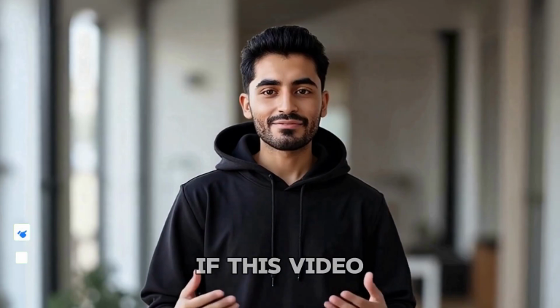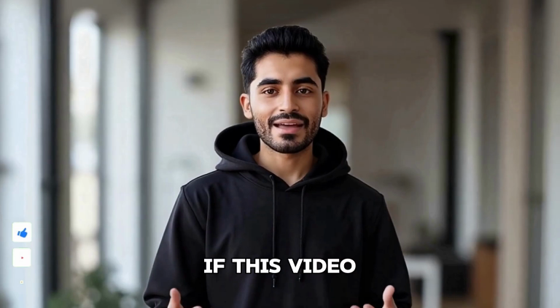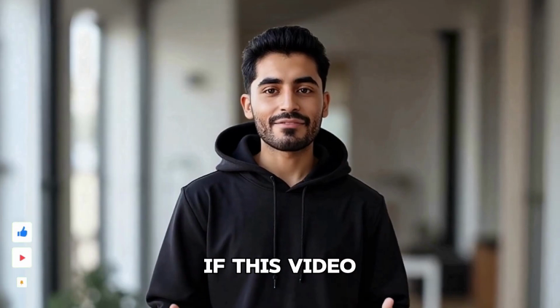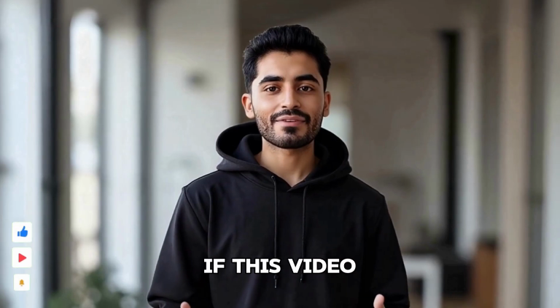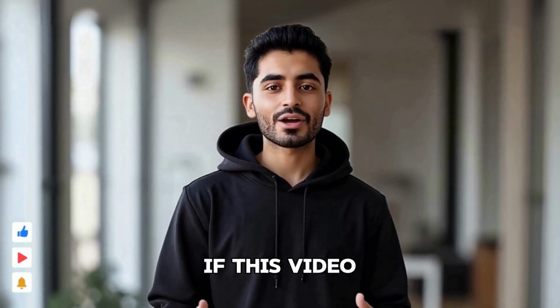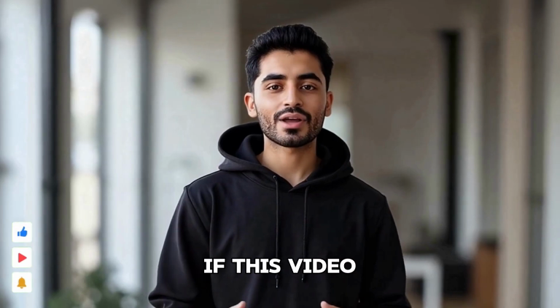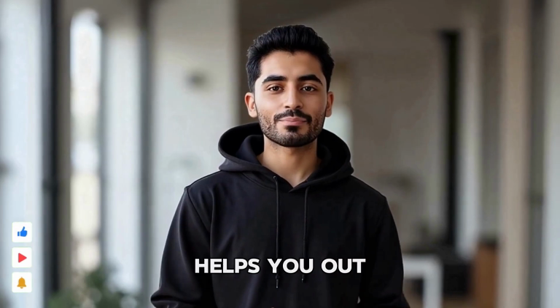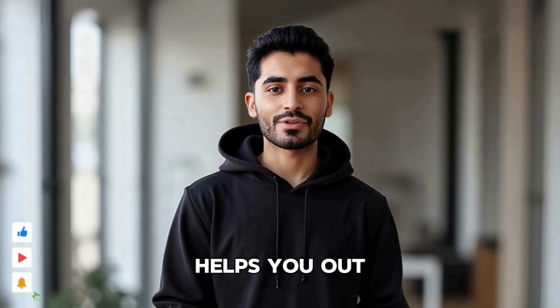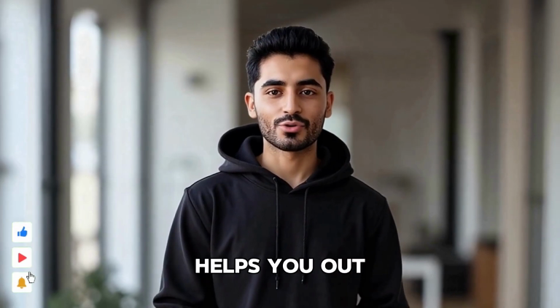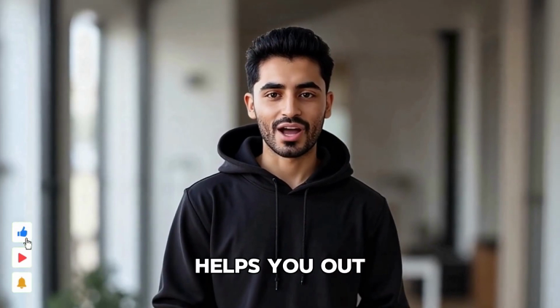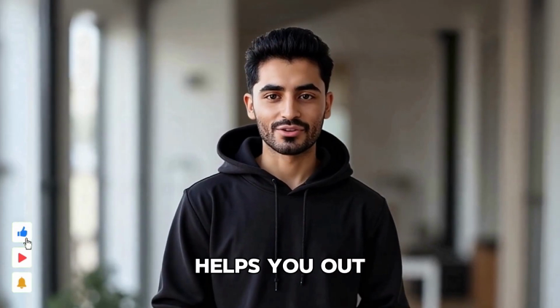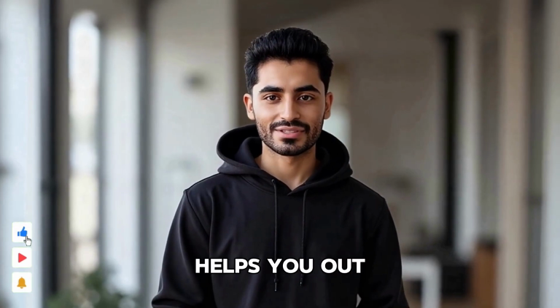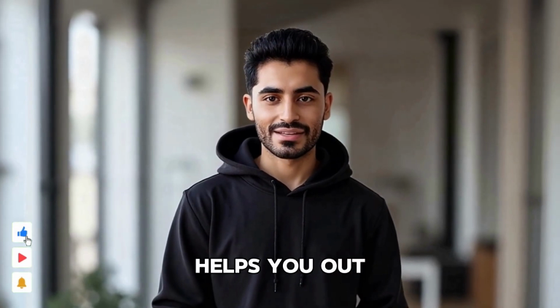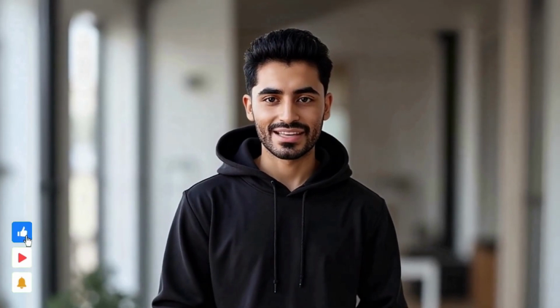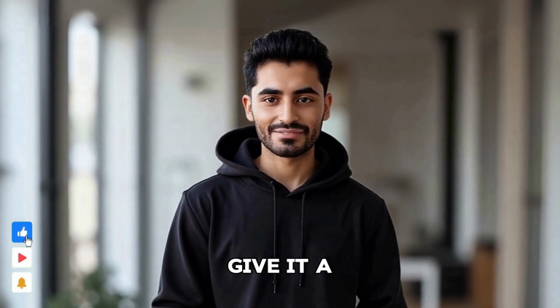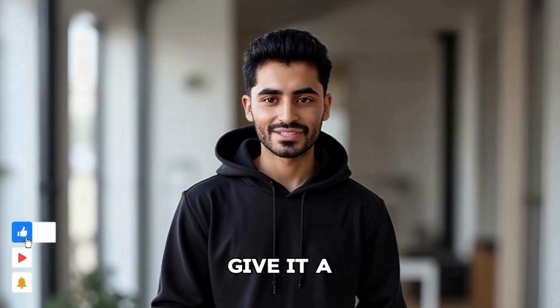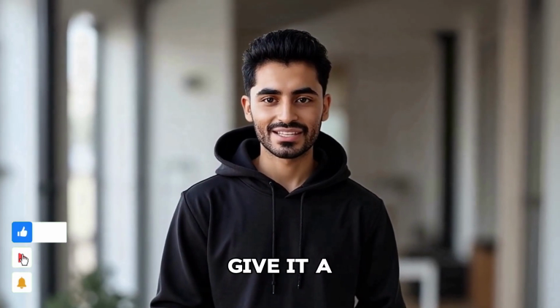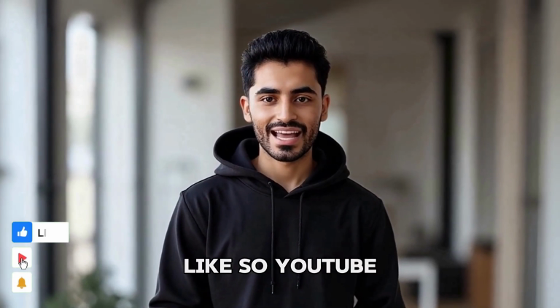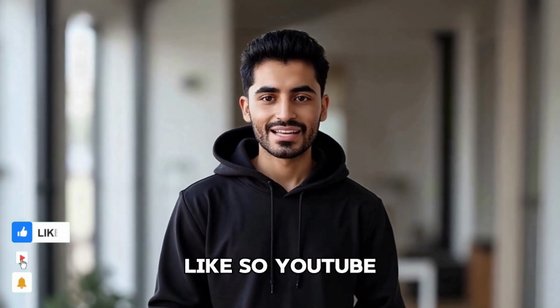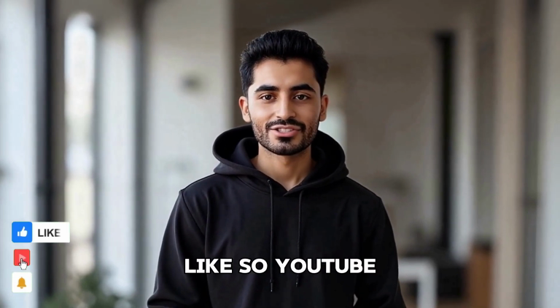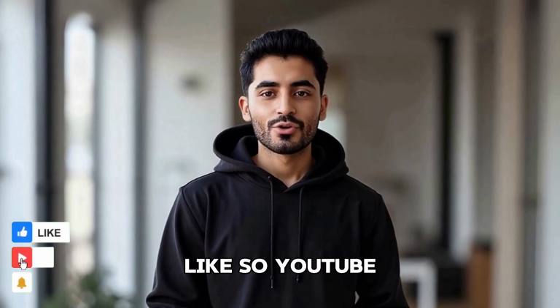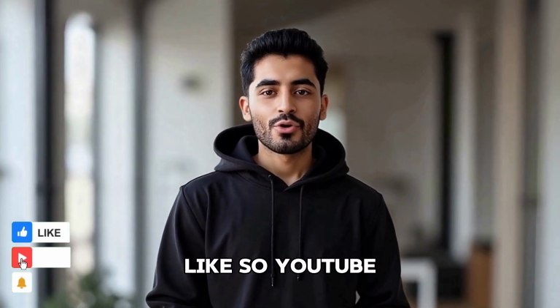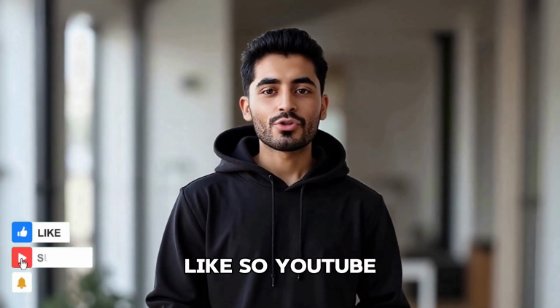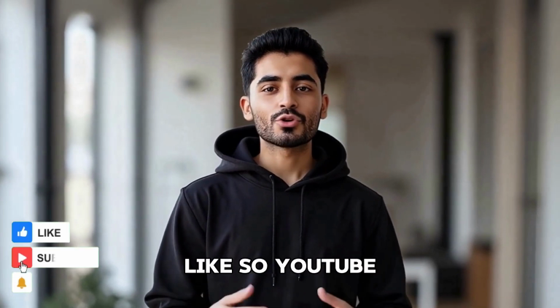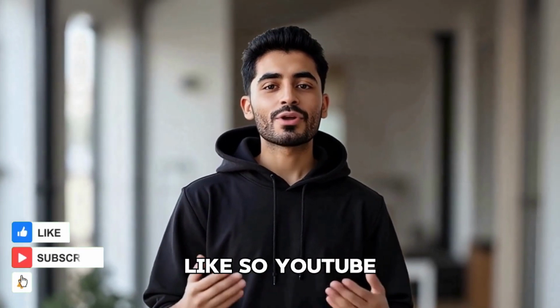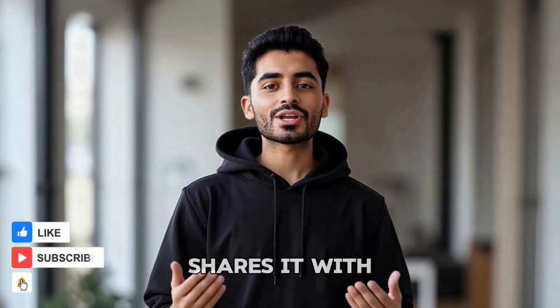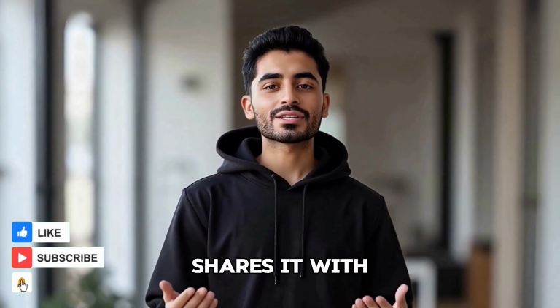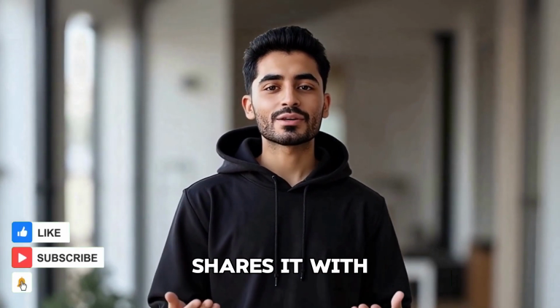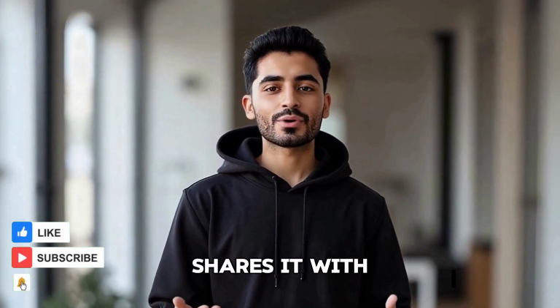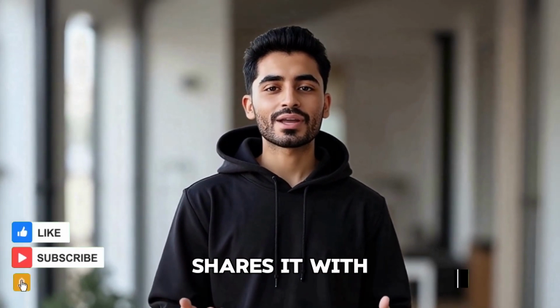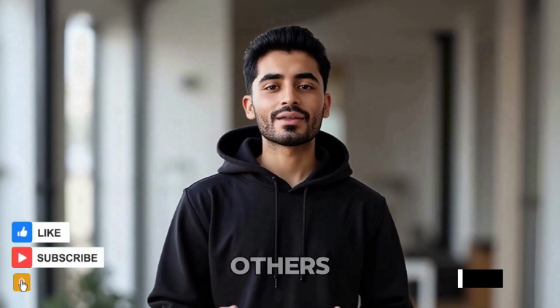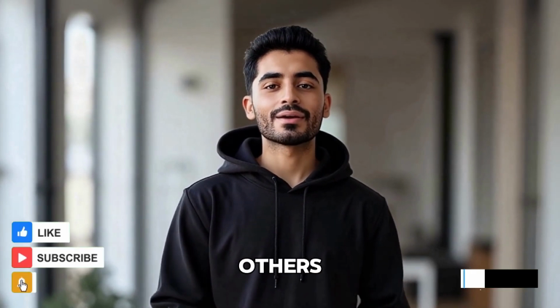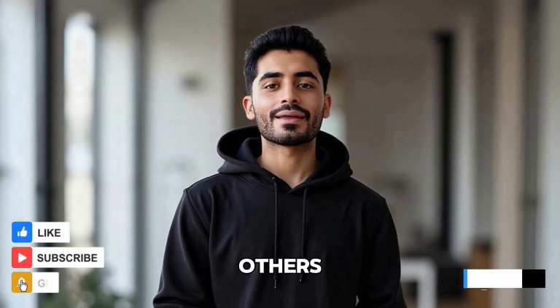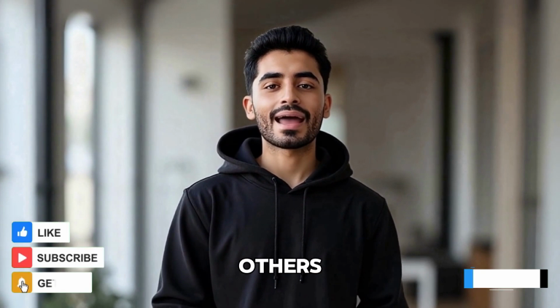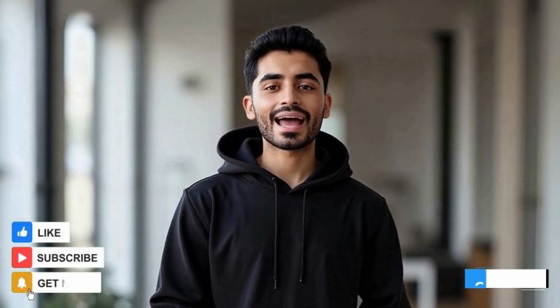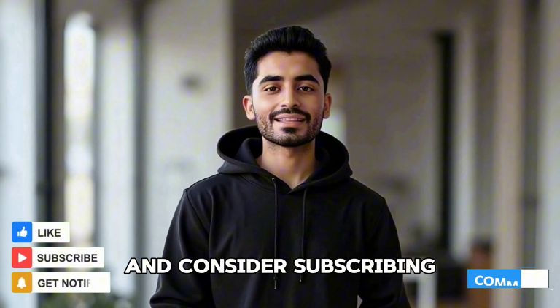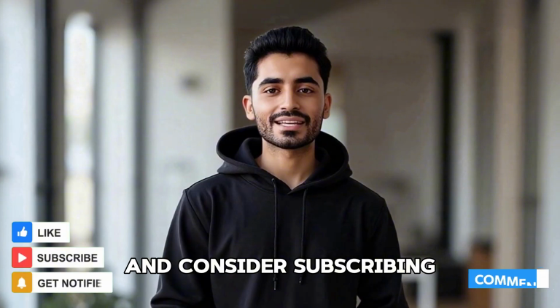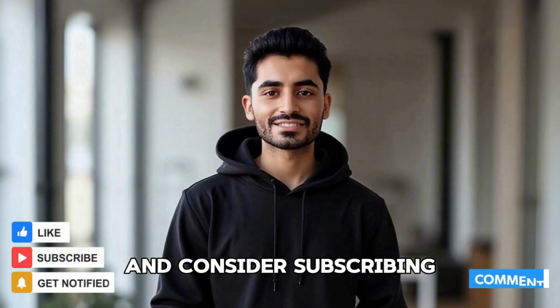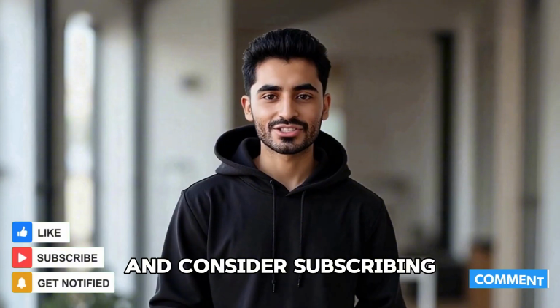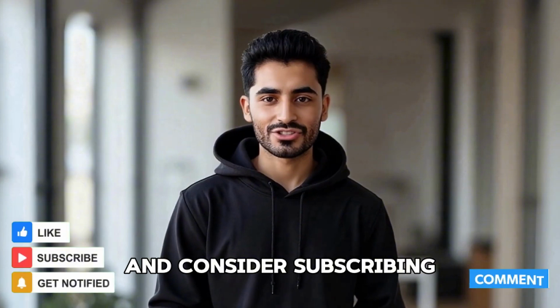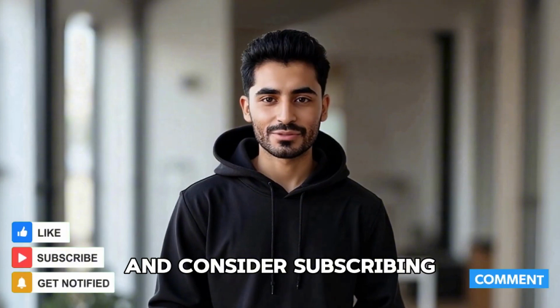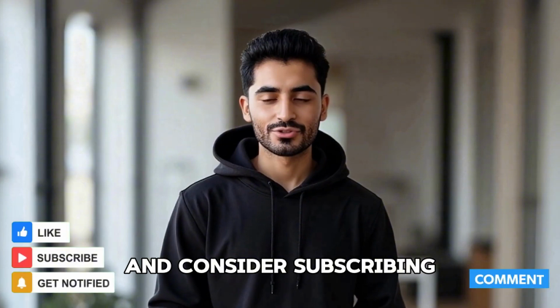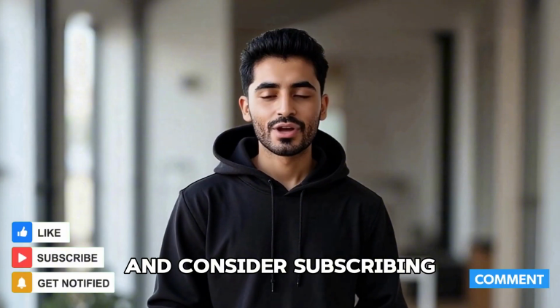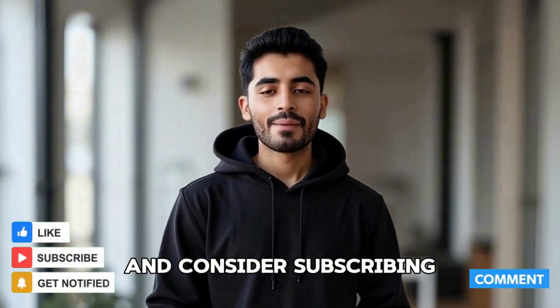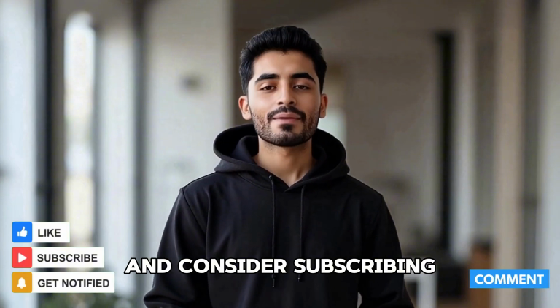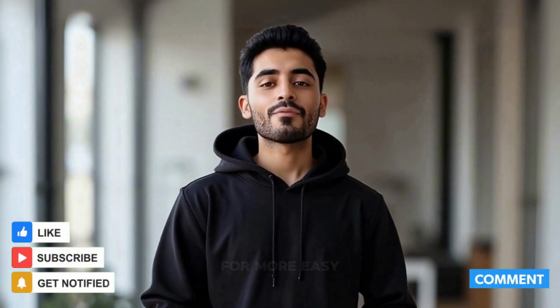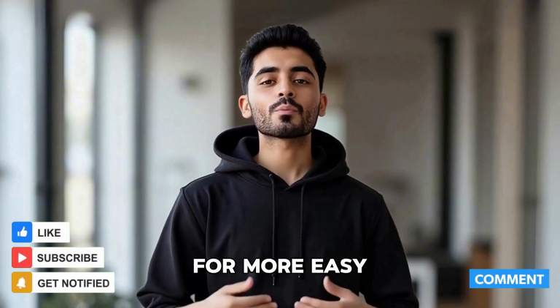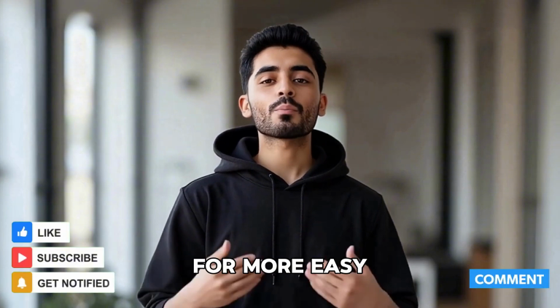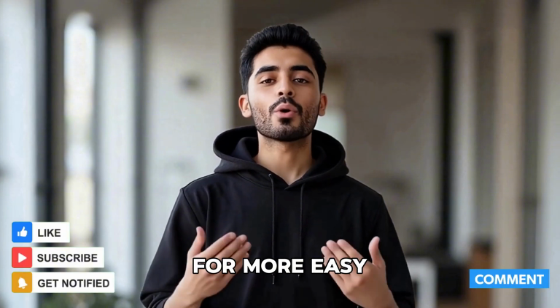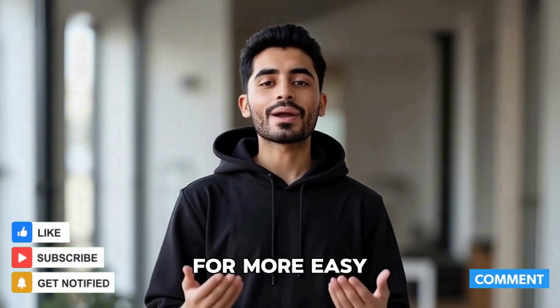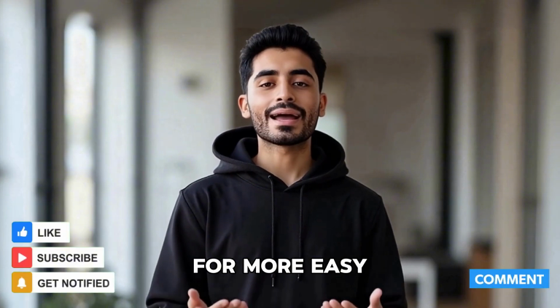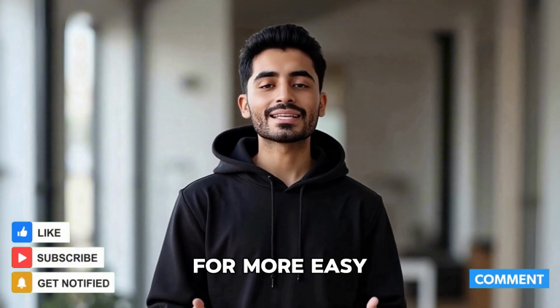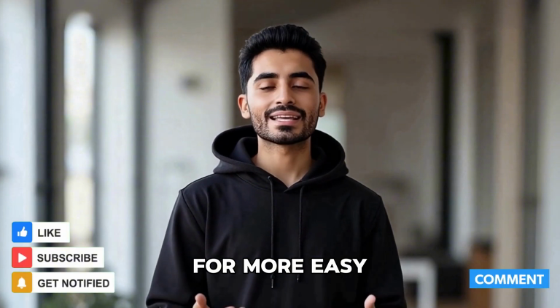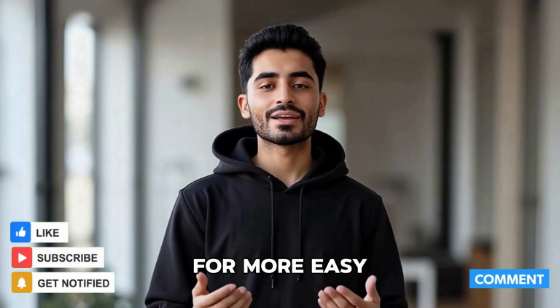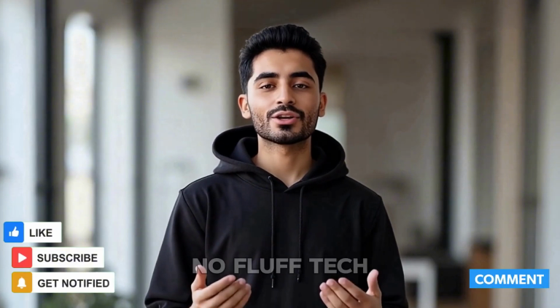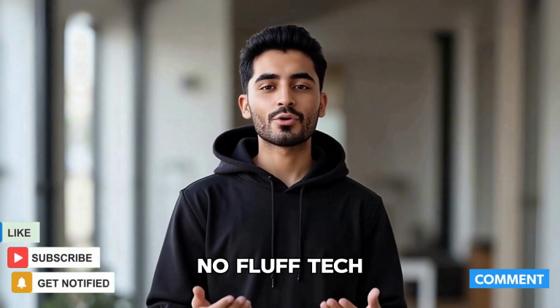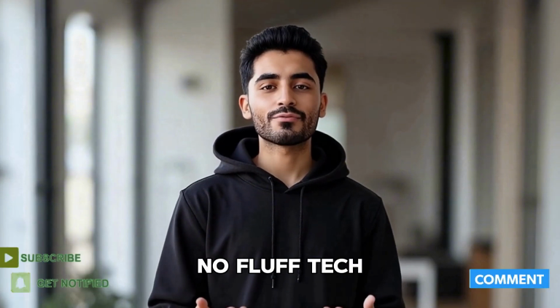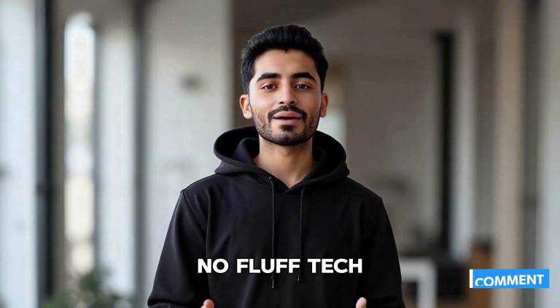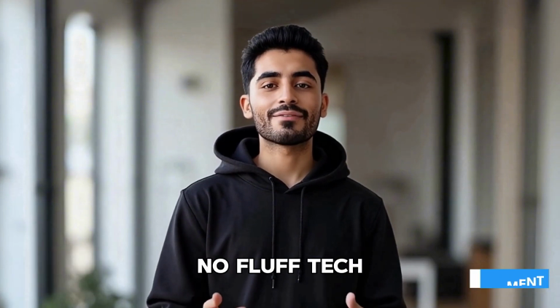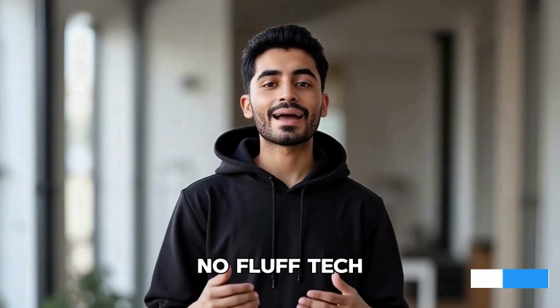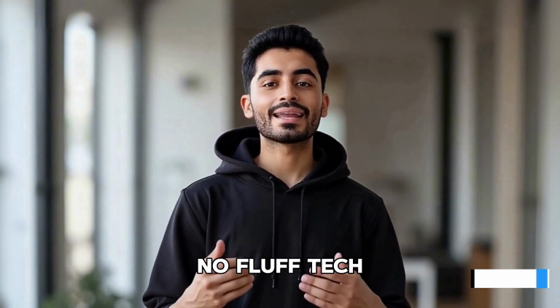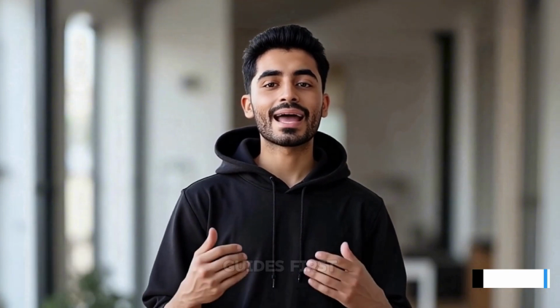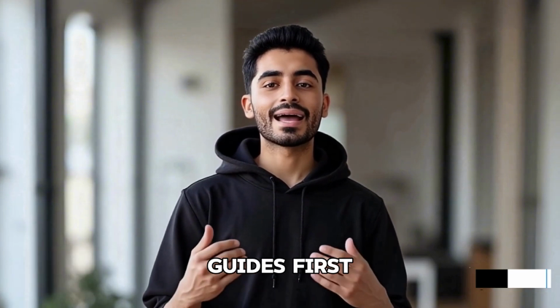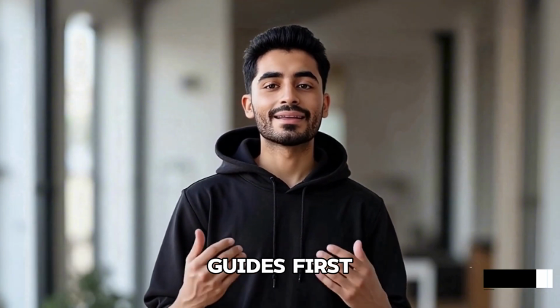If this video helps you out, give it a like so YouTube shares it with others, and consider subscribing for more easy, no-fluff tech guides.